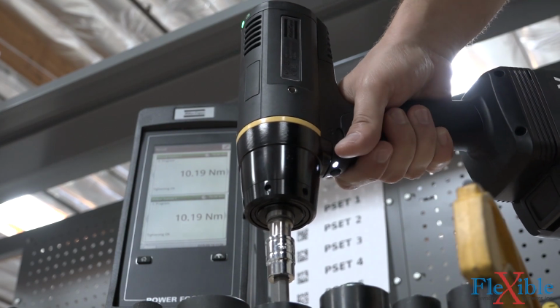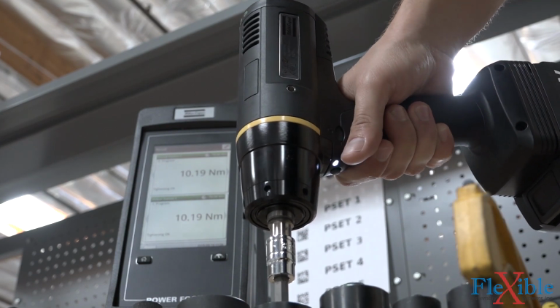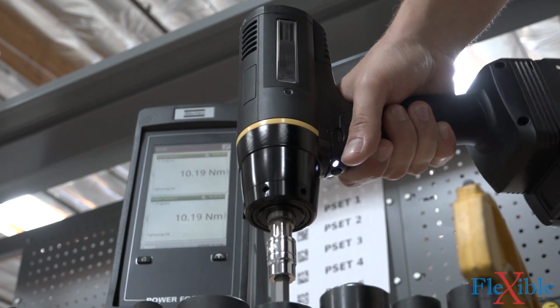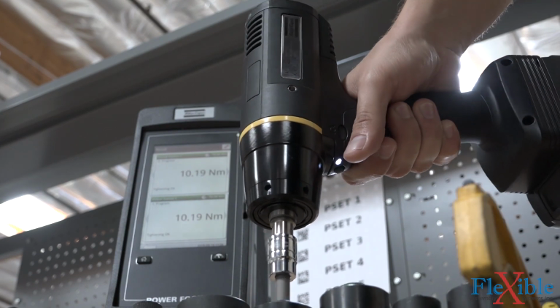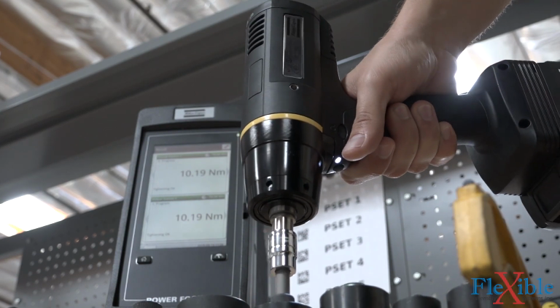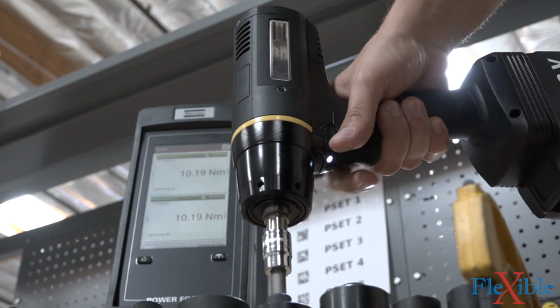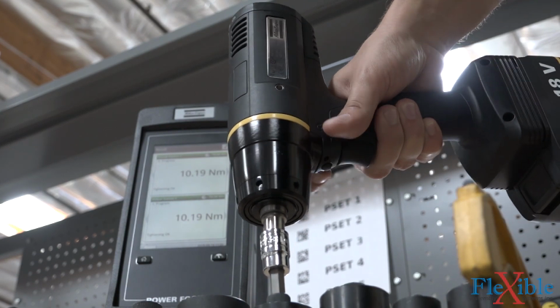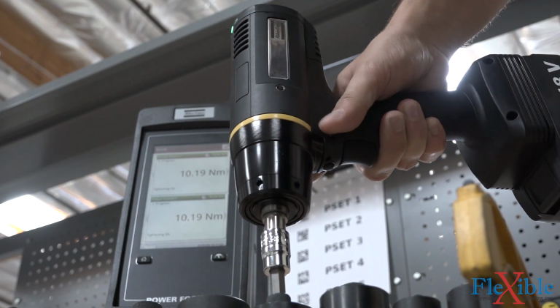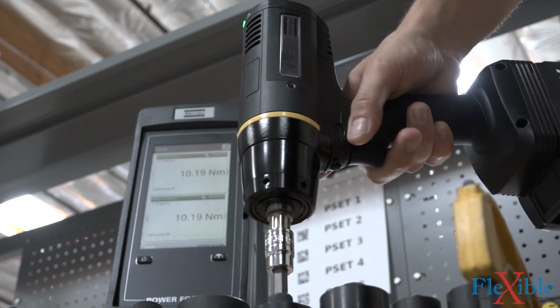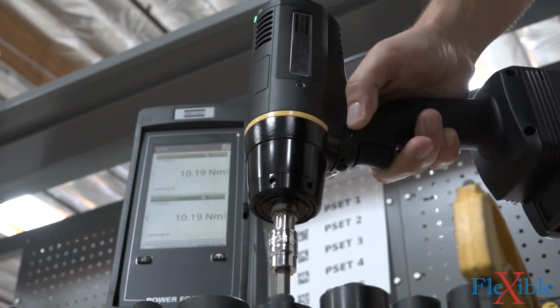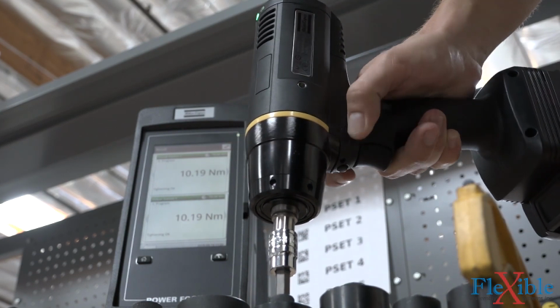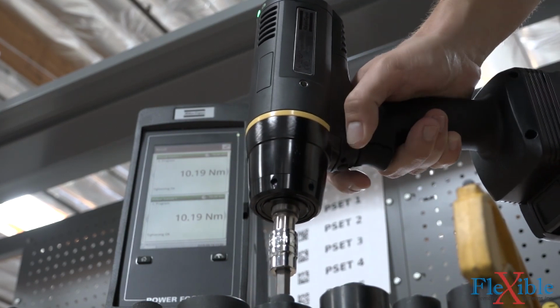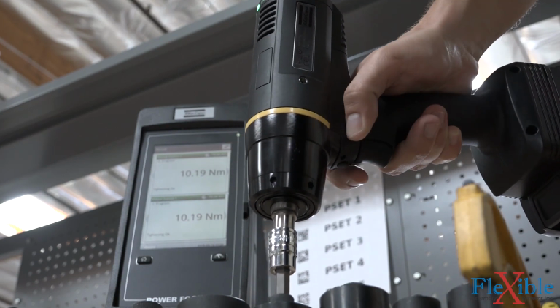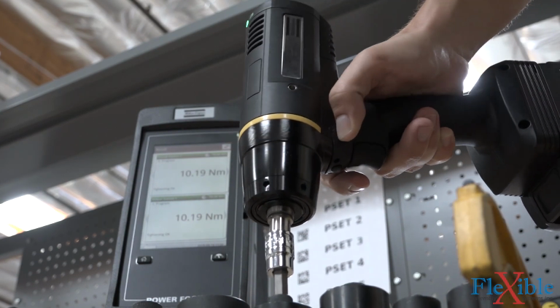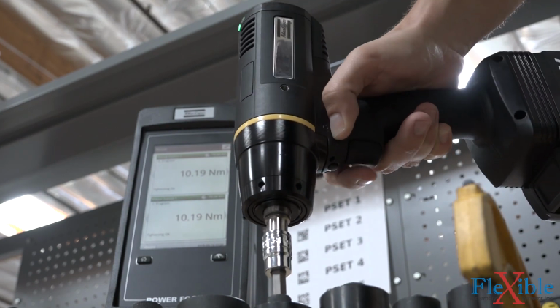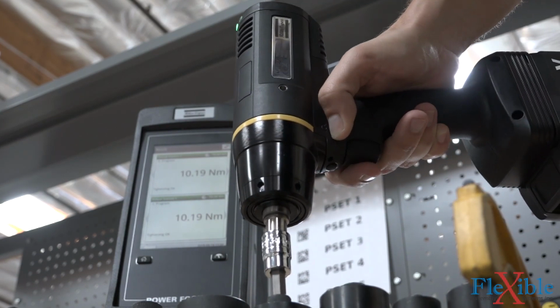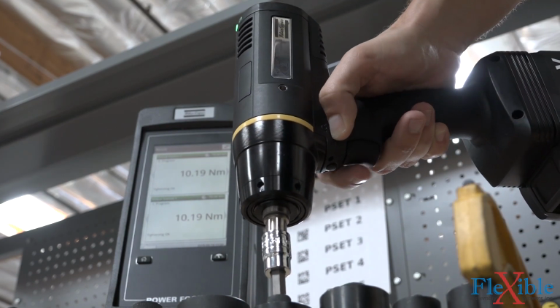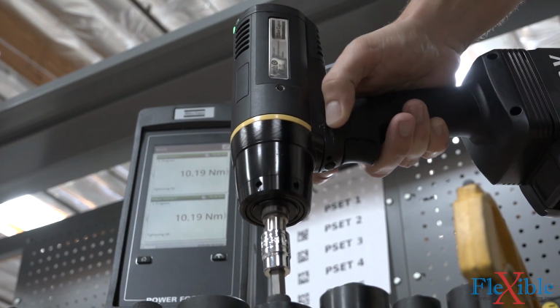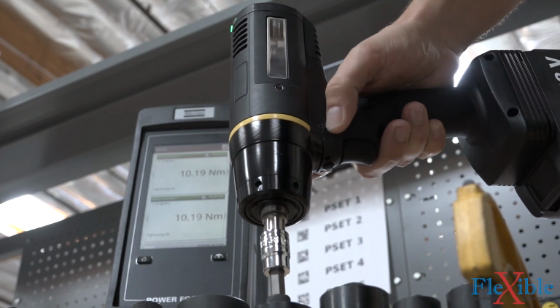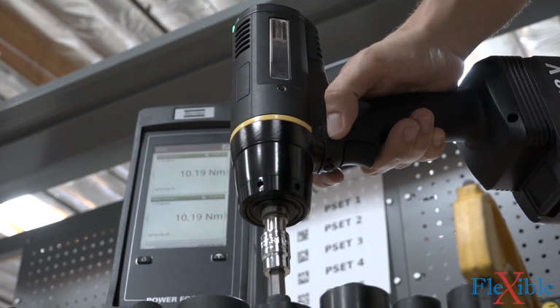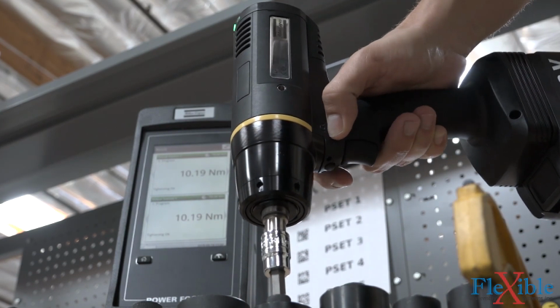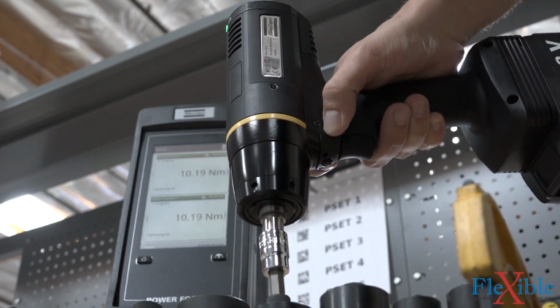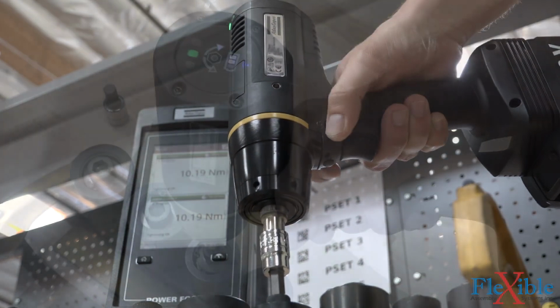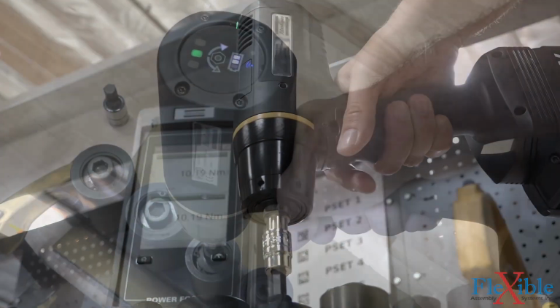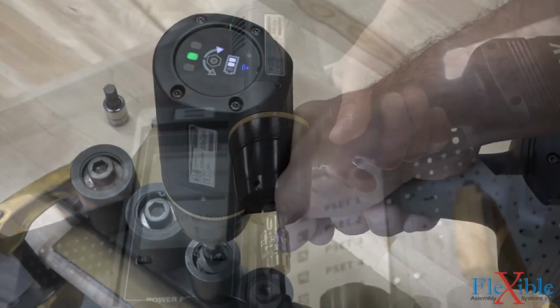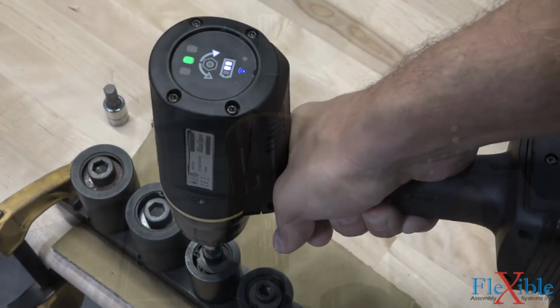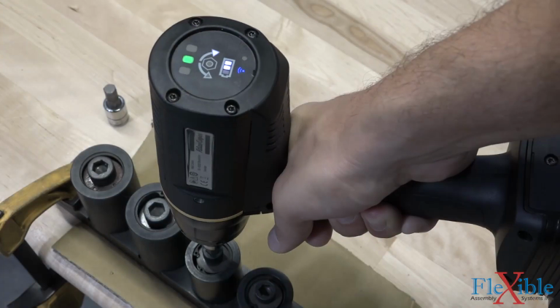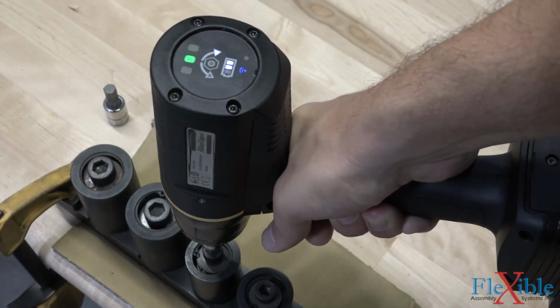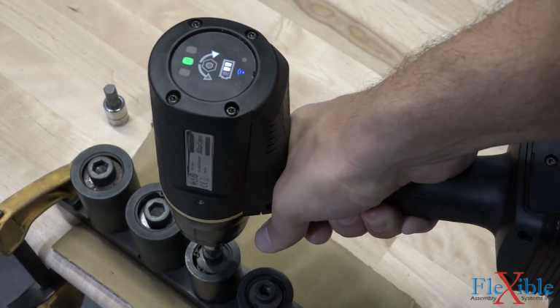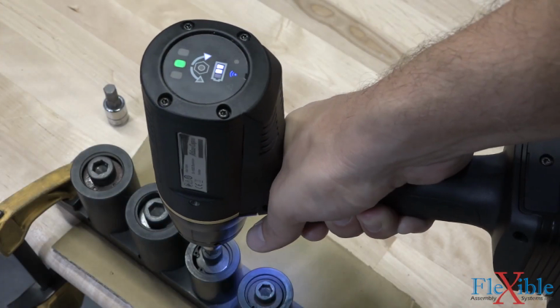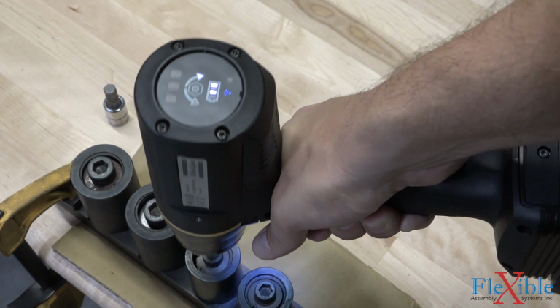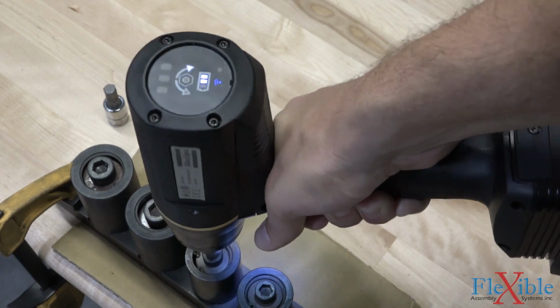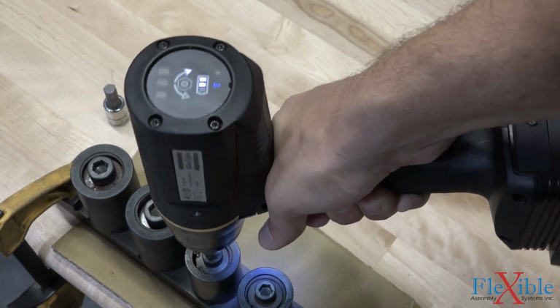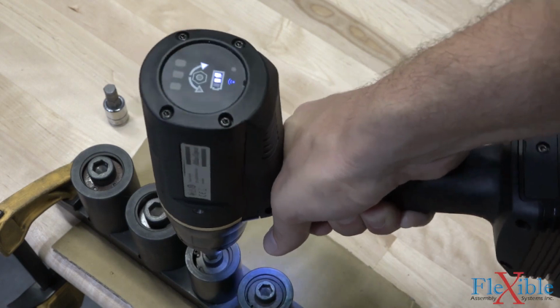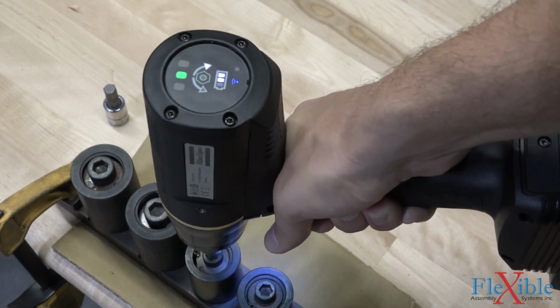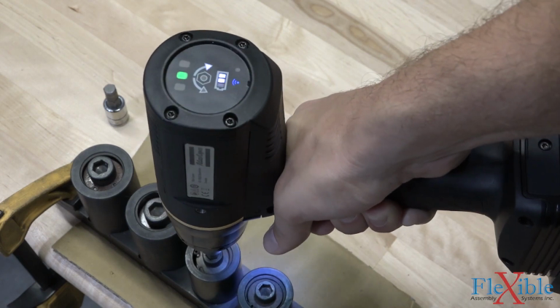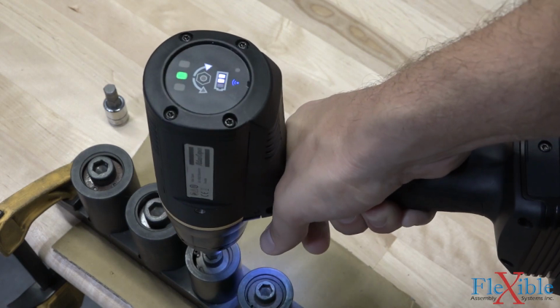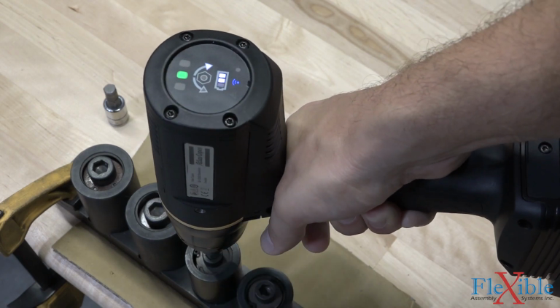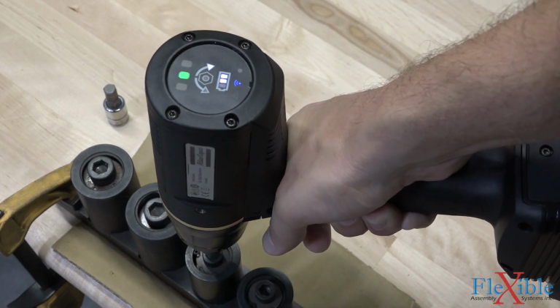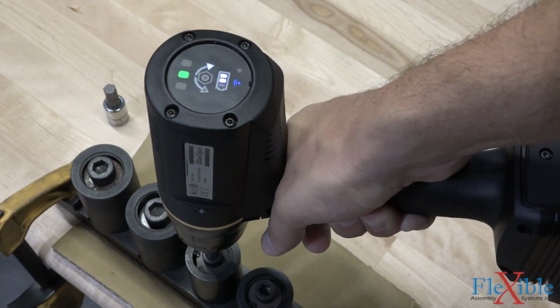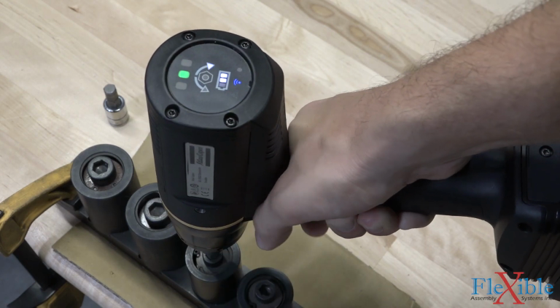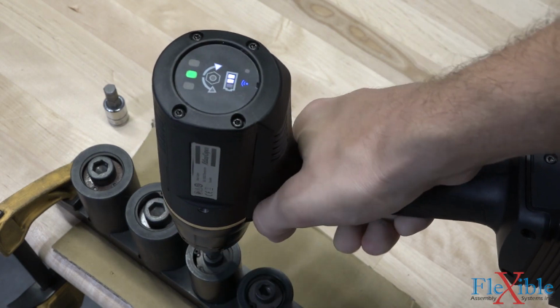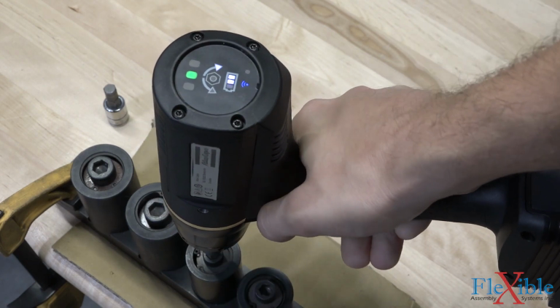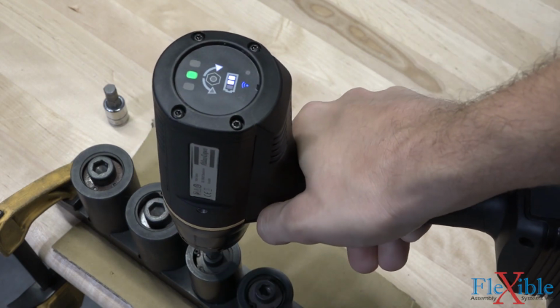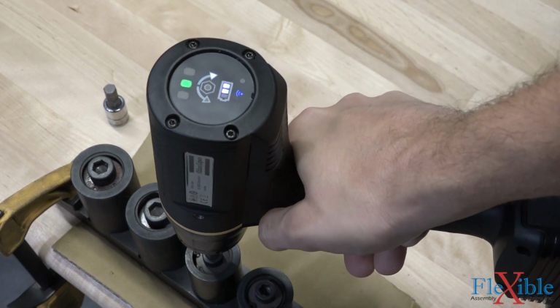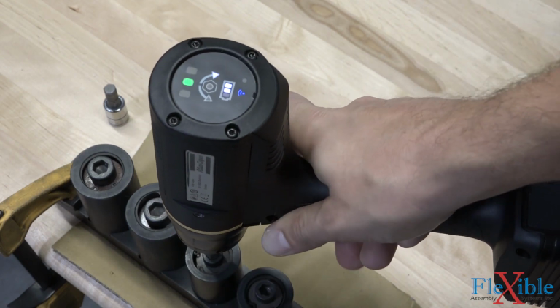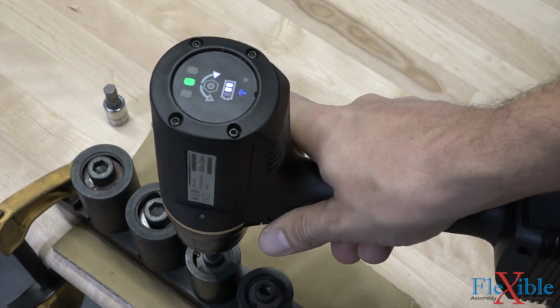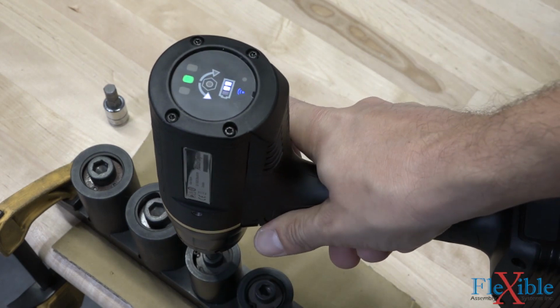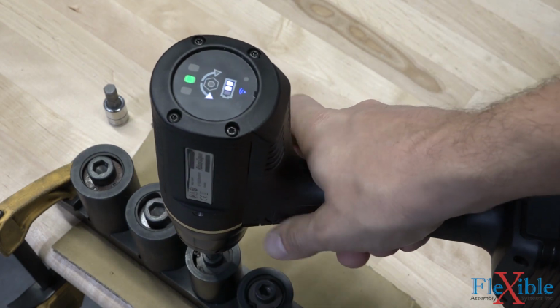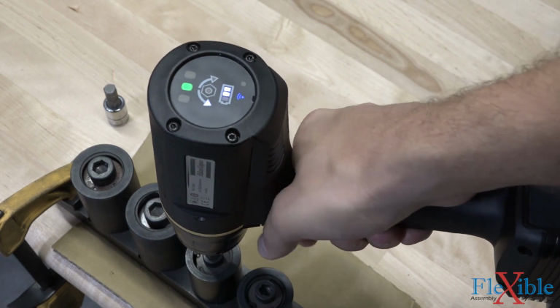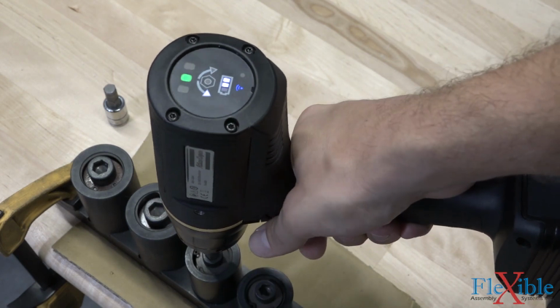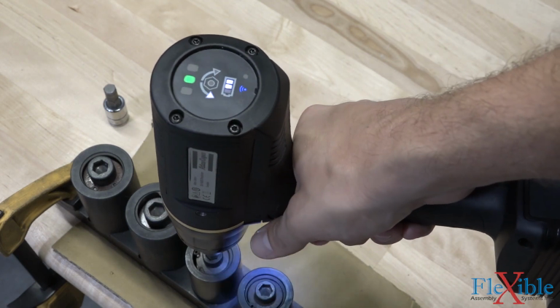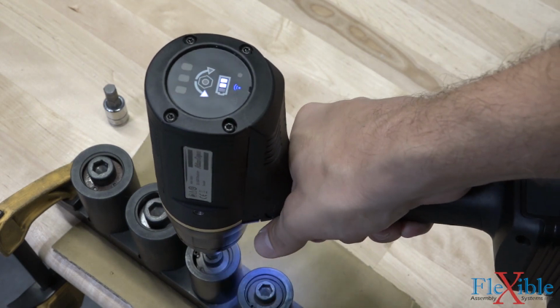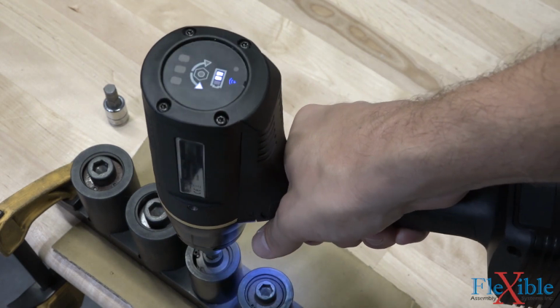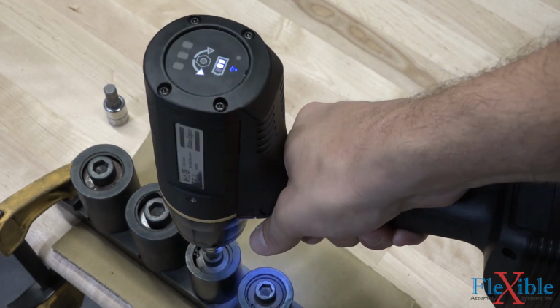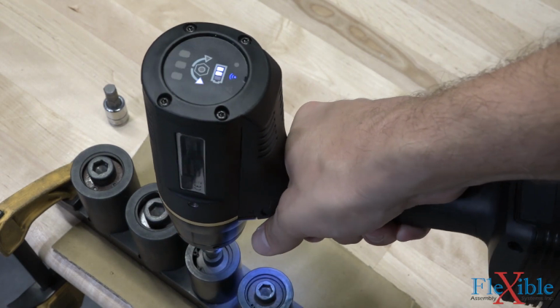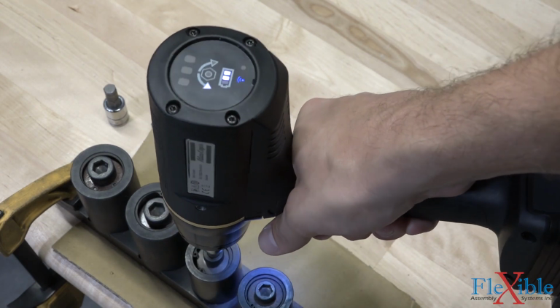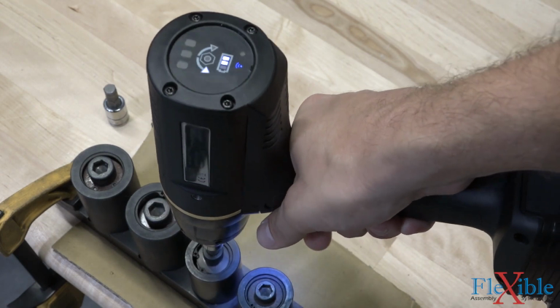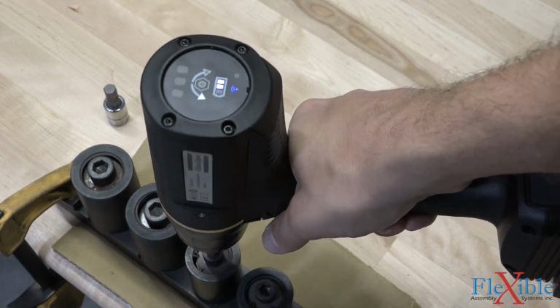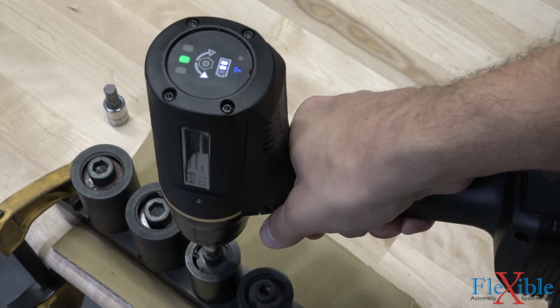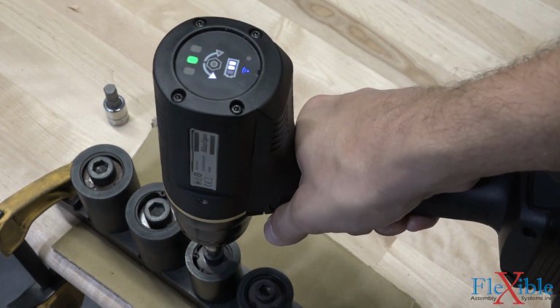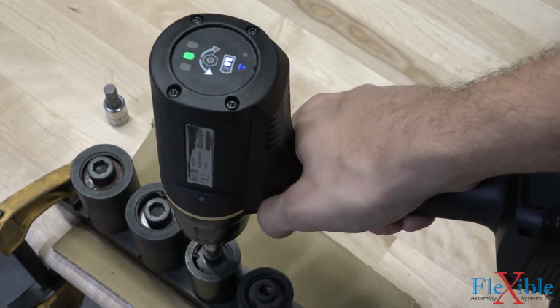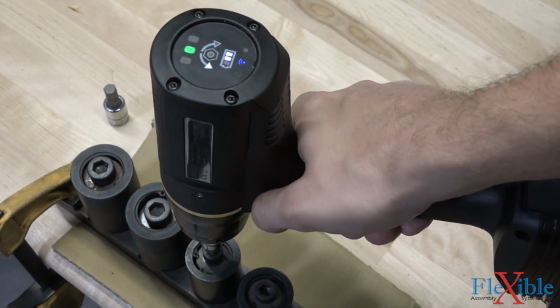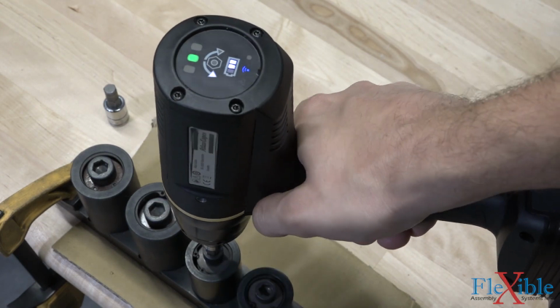Ergonomics are greatly improved thanks to the low reaction force, and LEDs and a buzzer provide operators with real-time feedback when not near a controller.